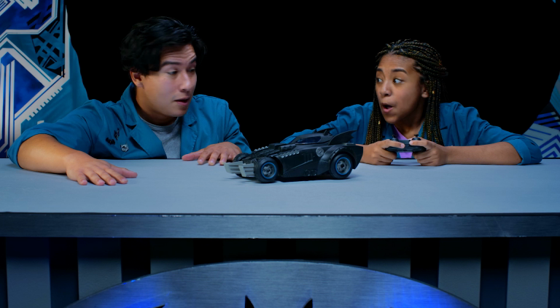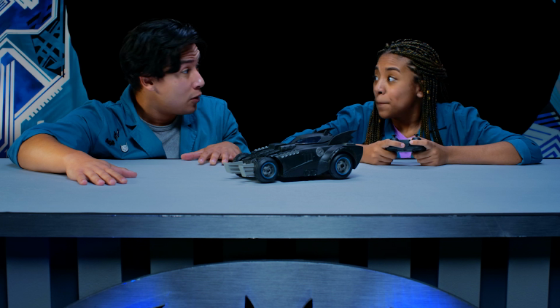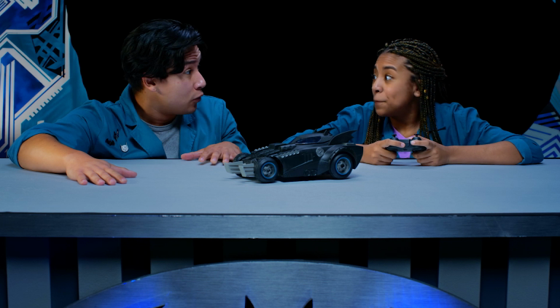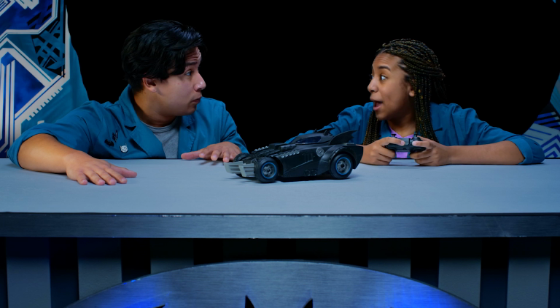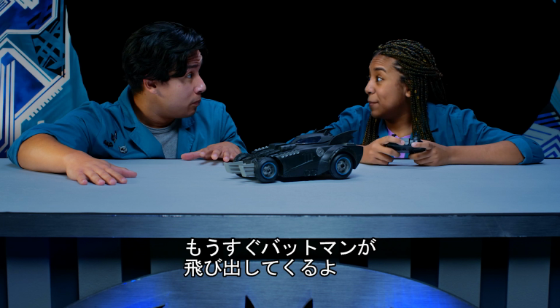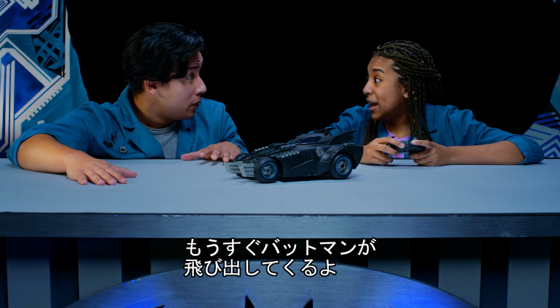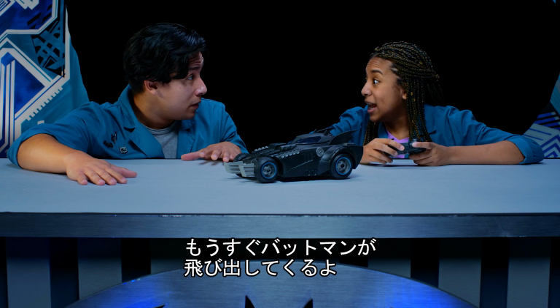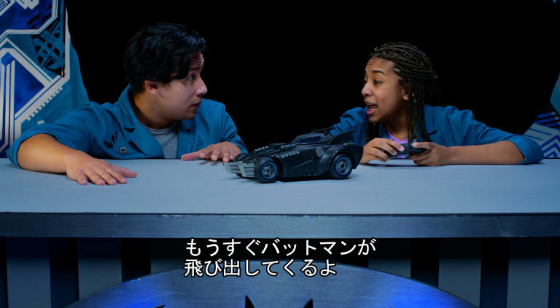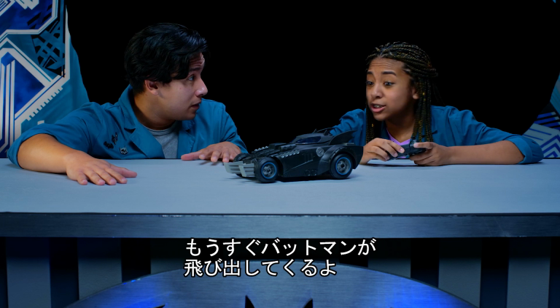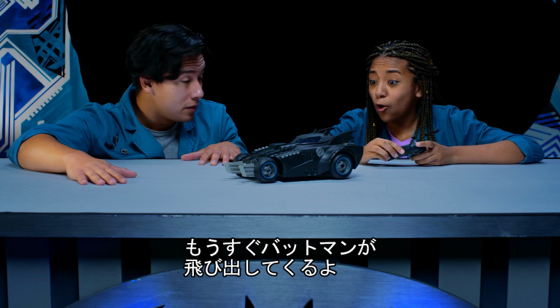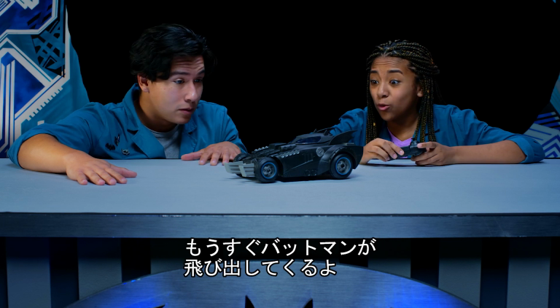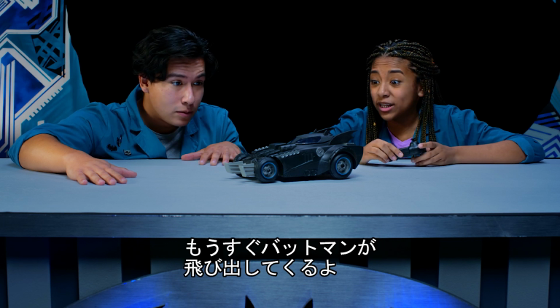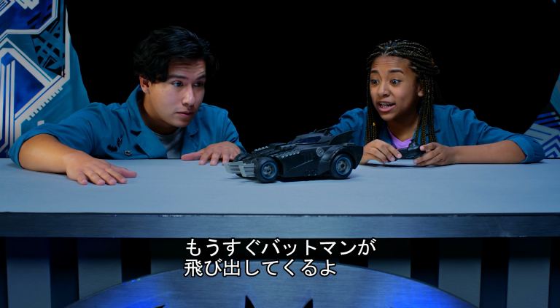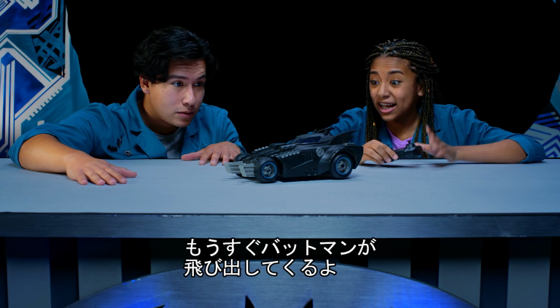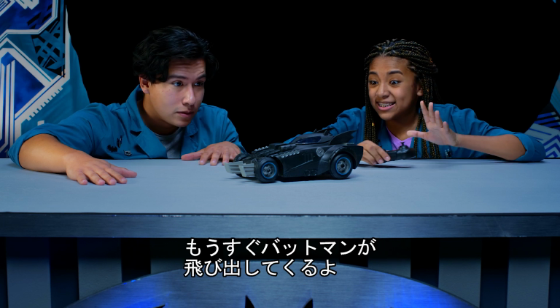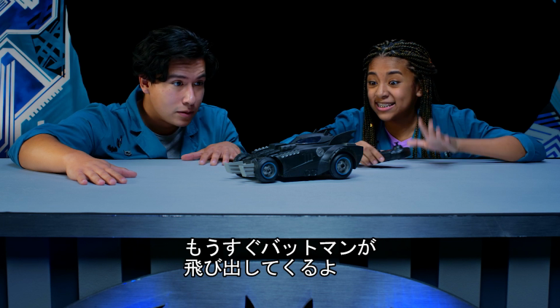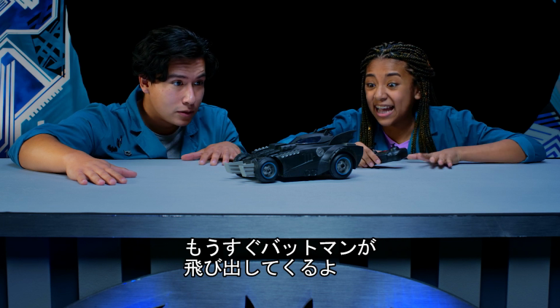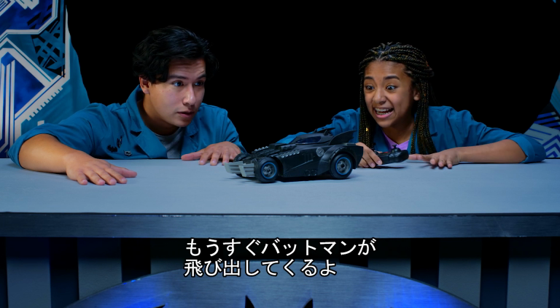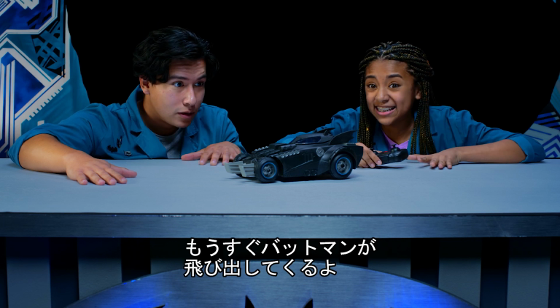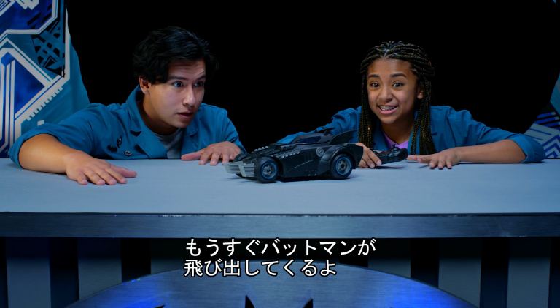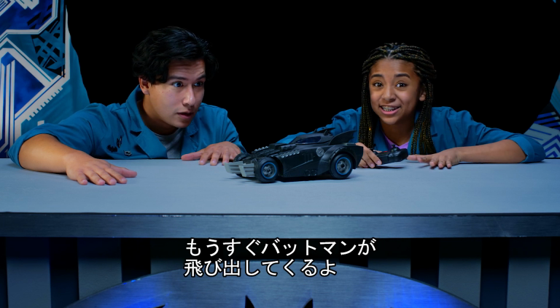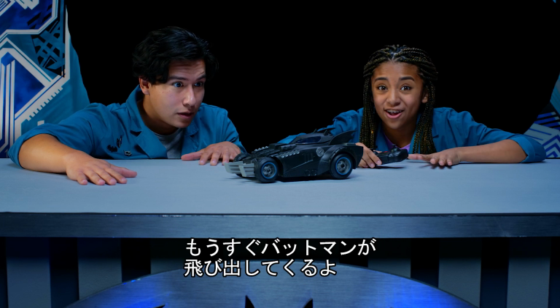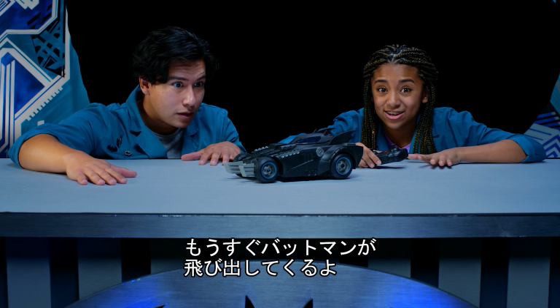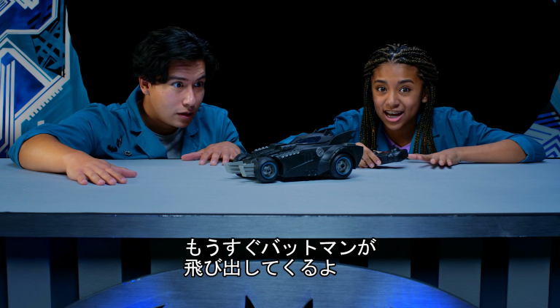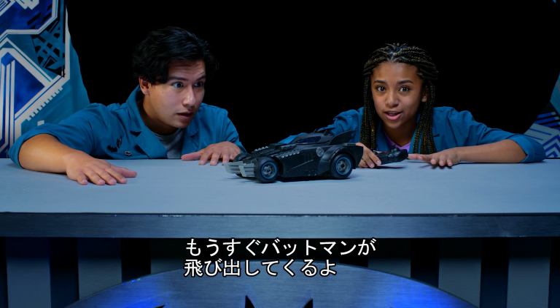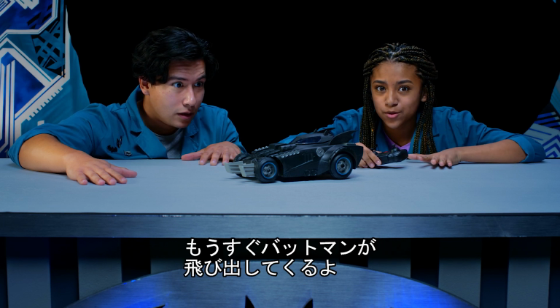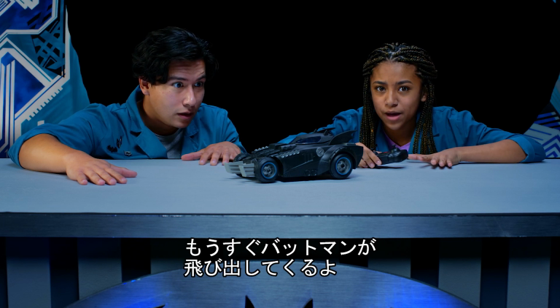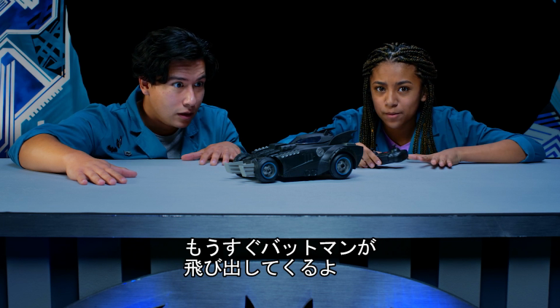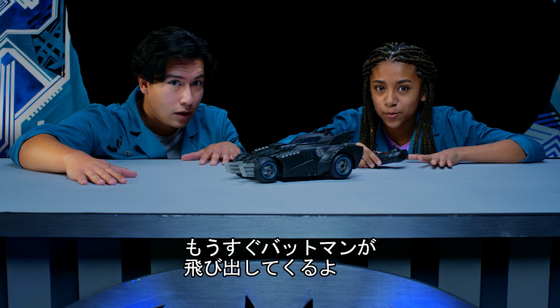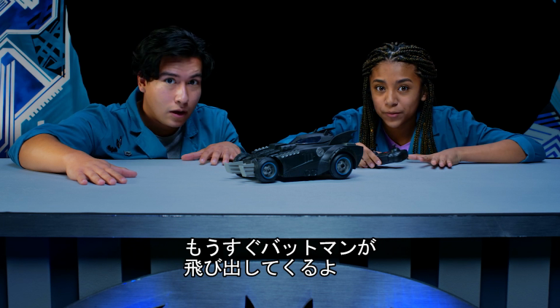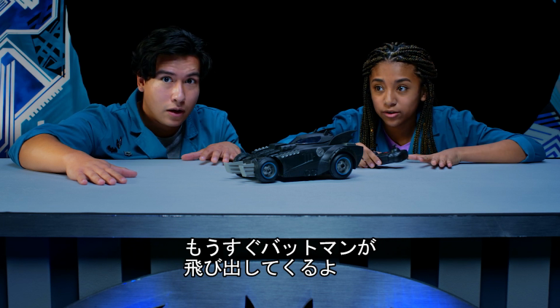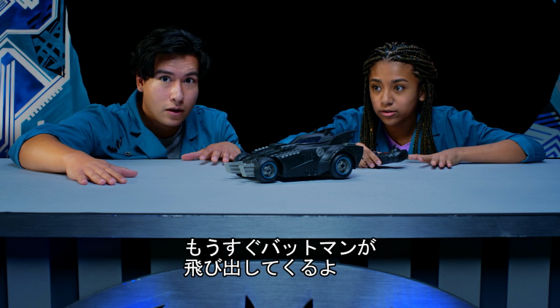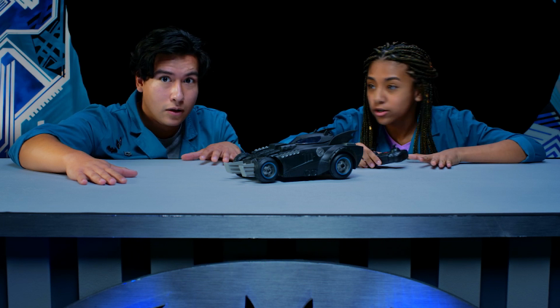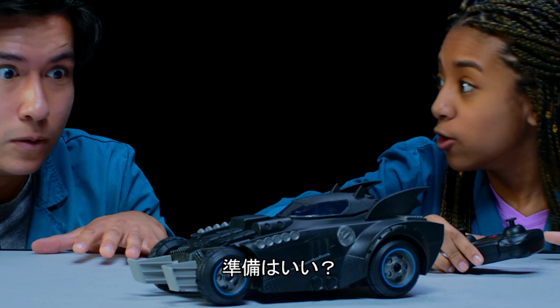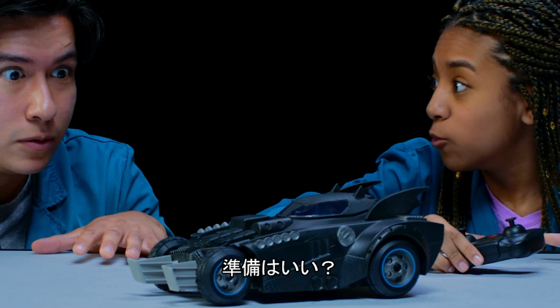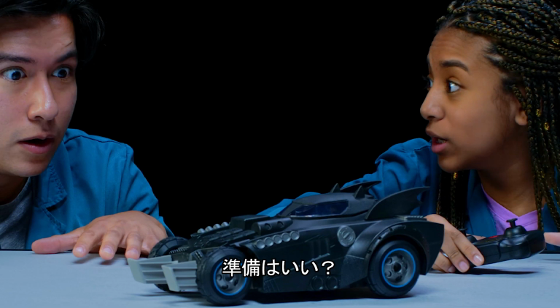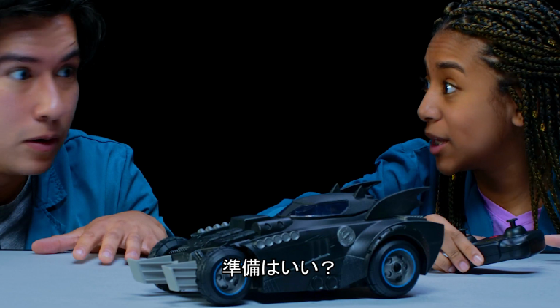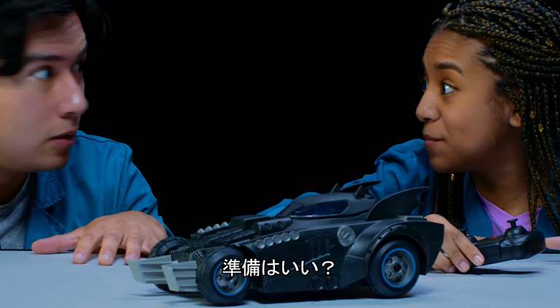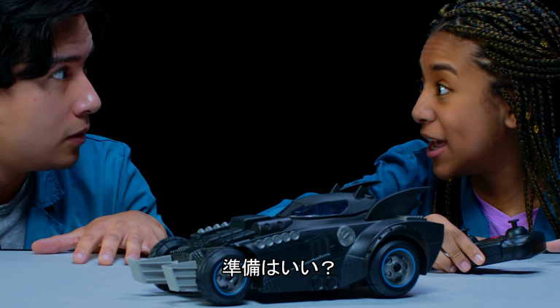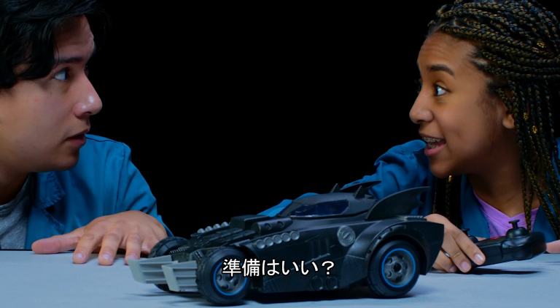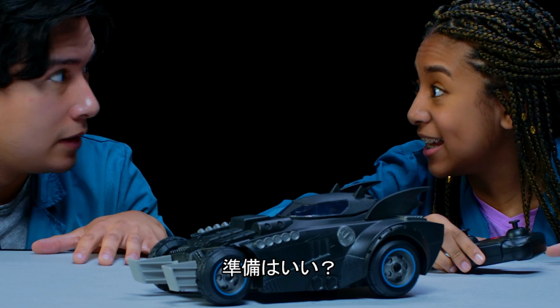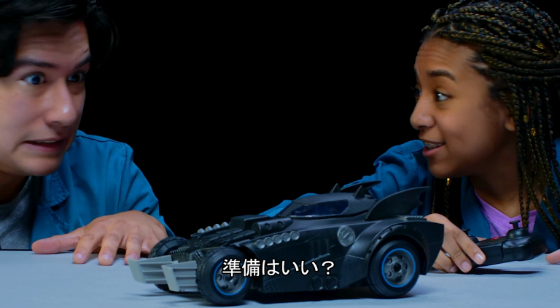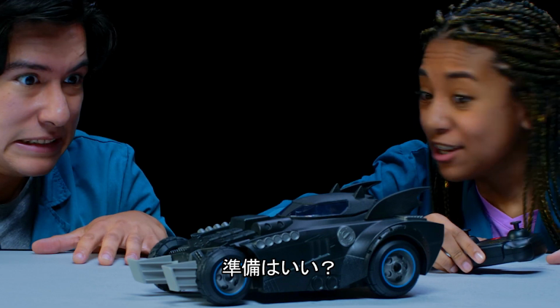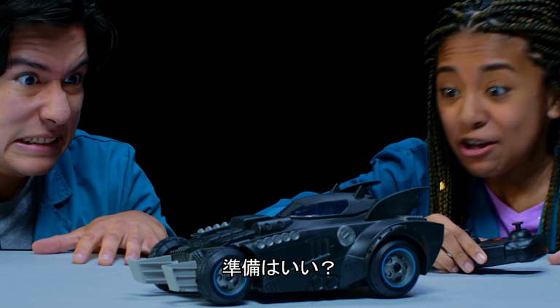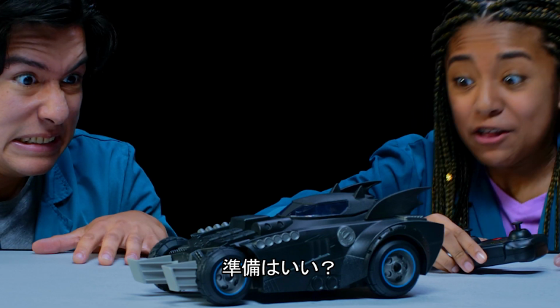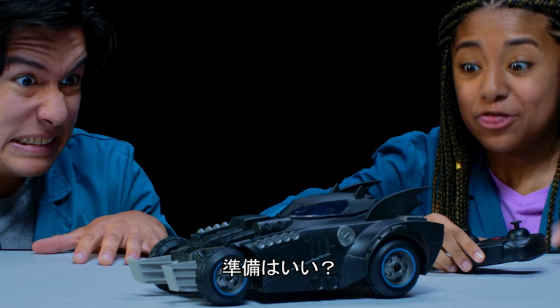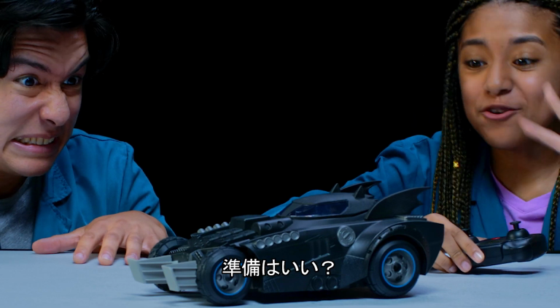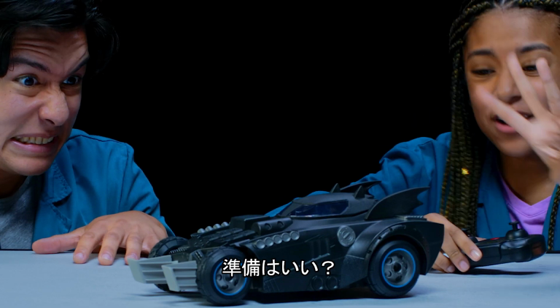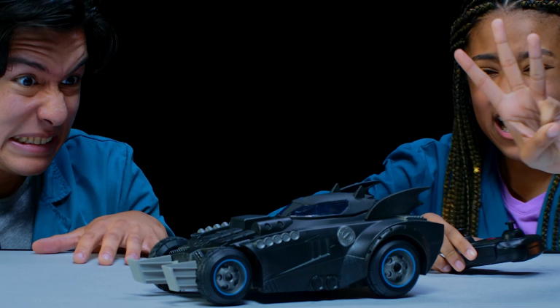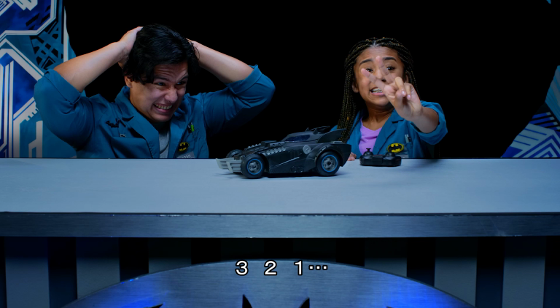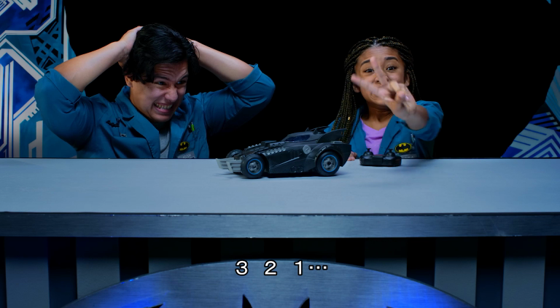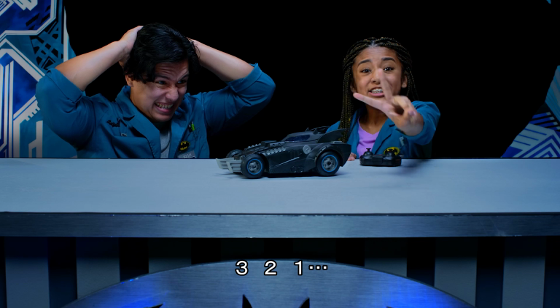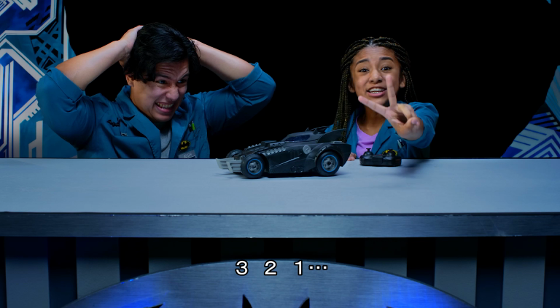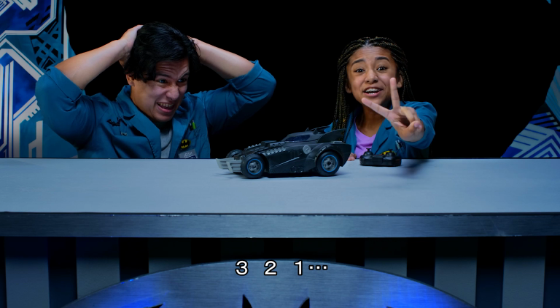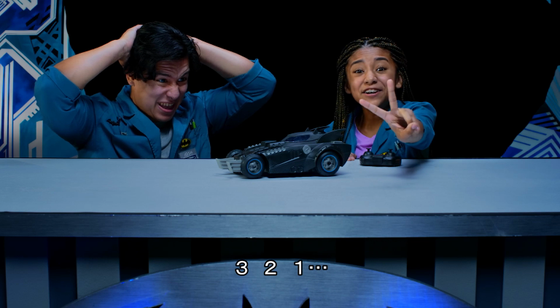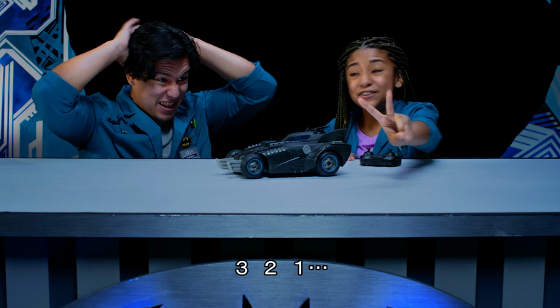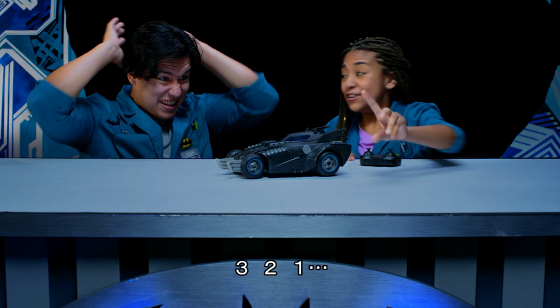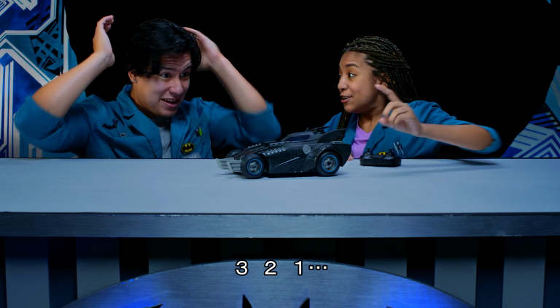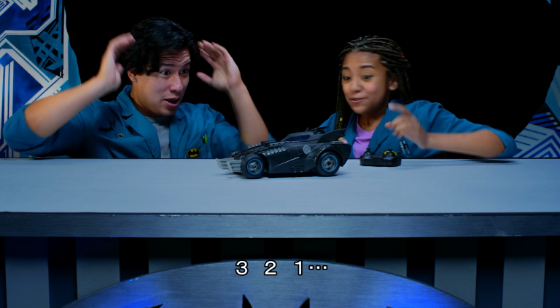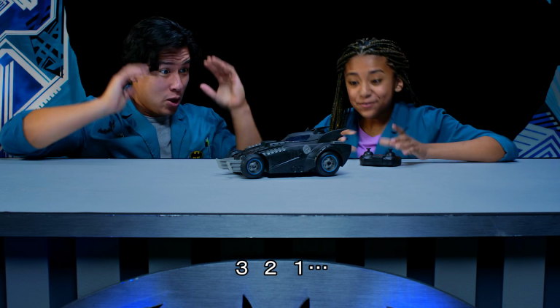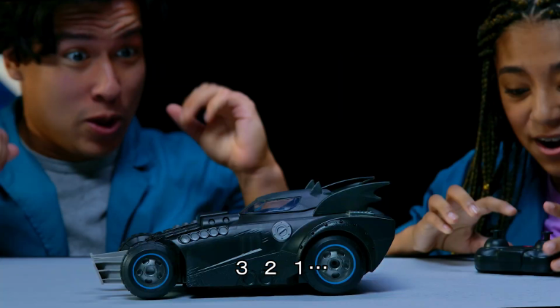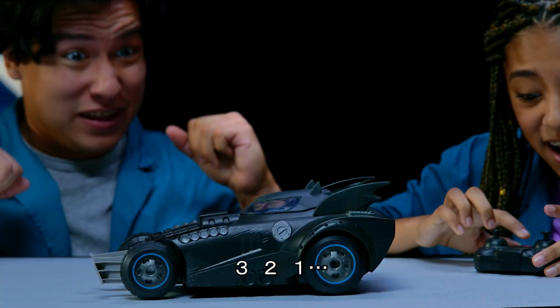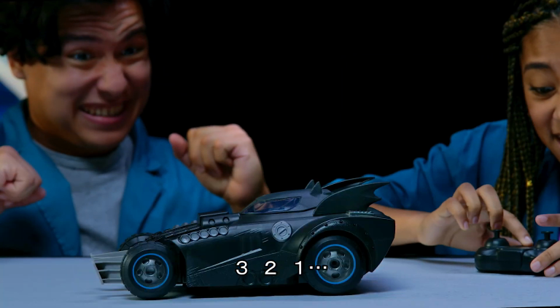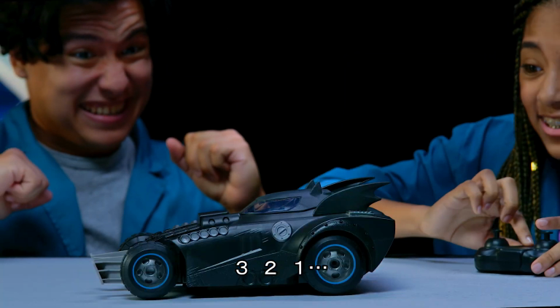Batman has only got seconds to launch out of the Batmobile. Will he make it? Three, two, one!